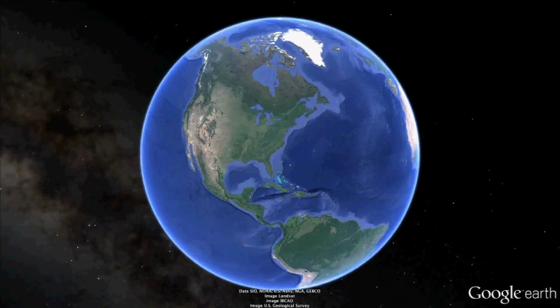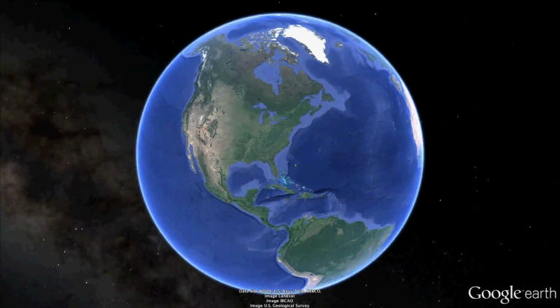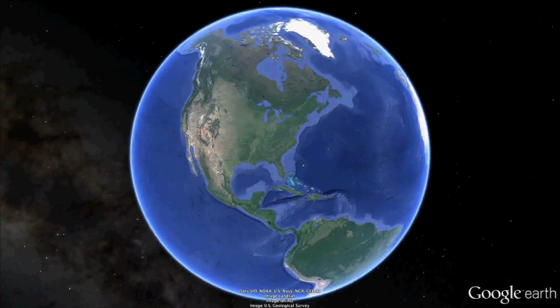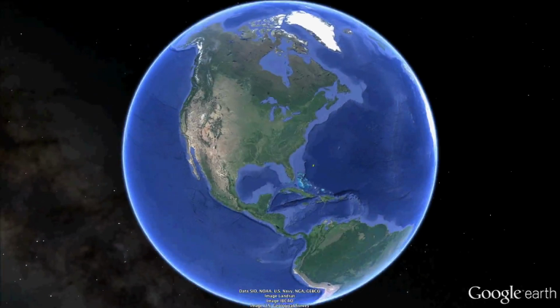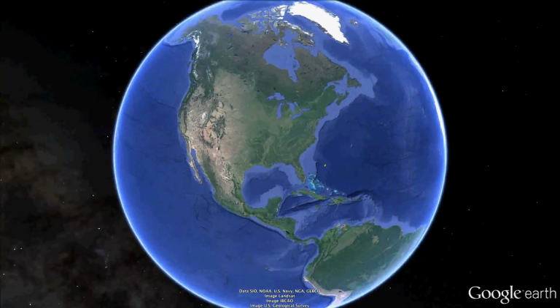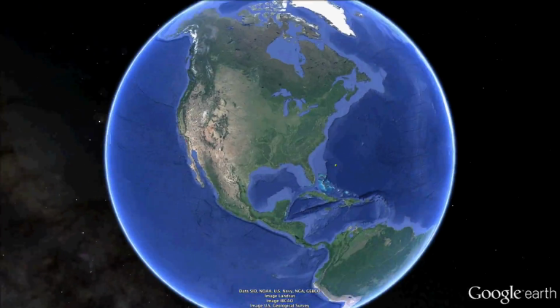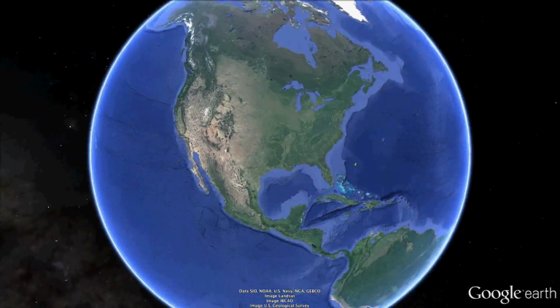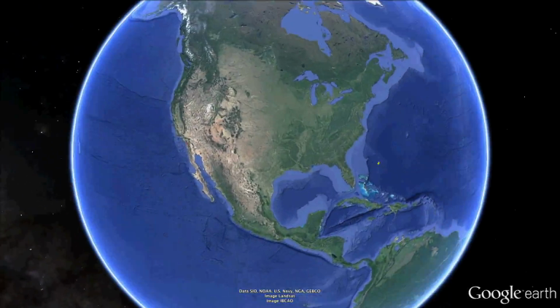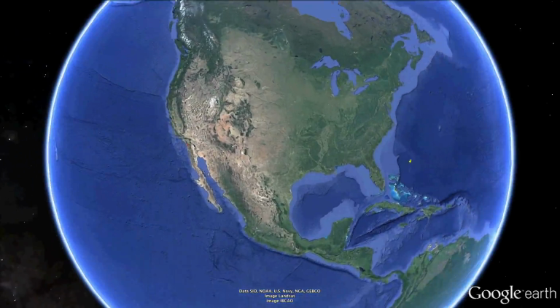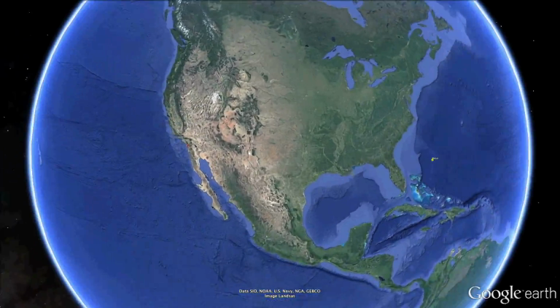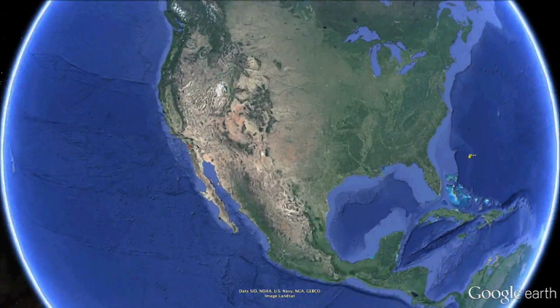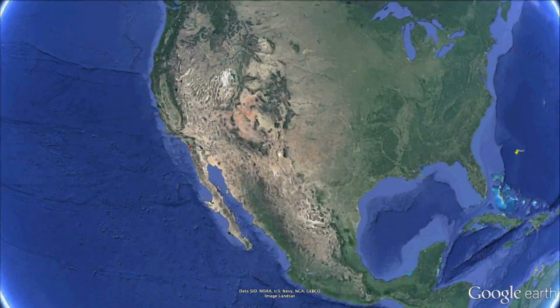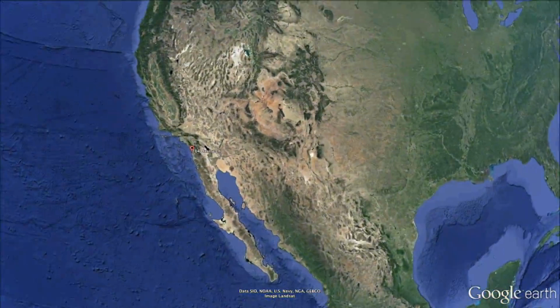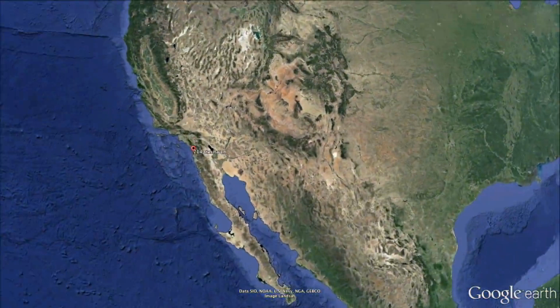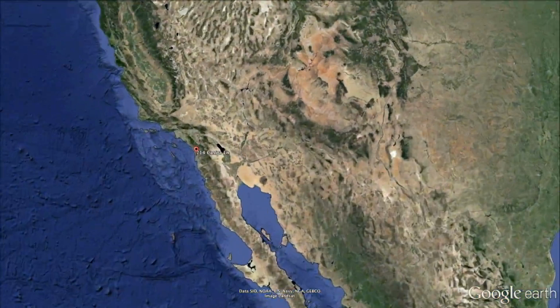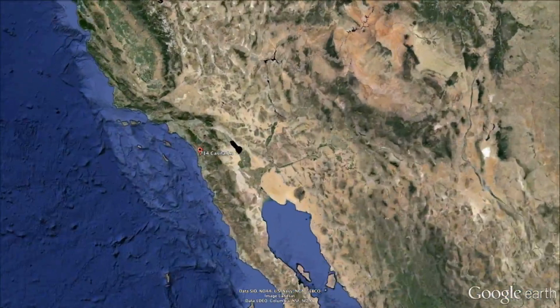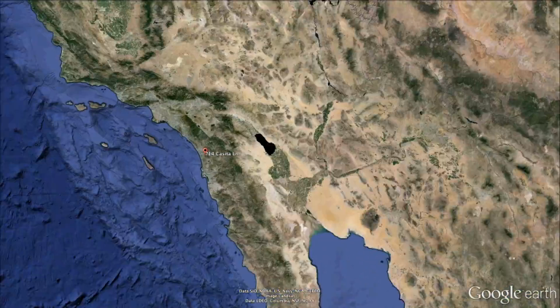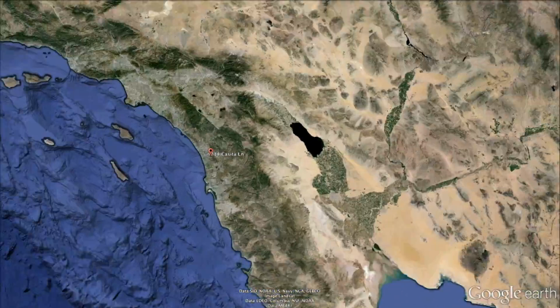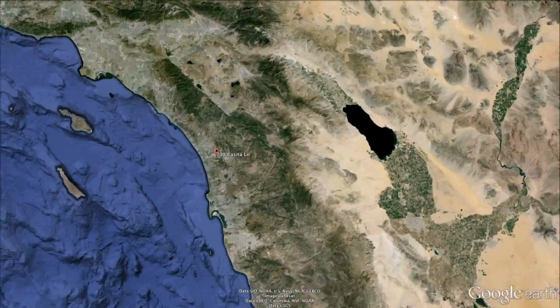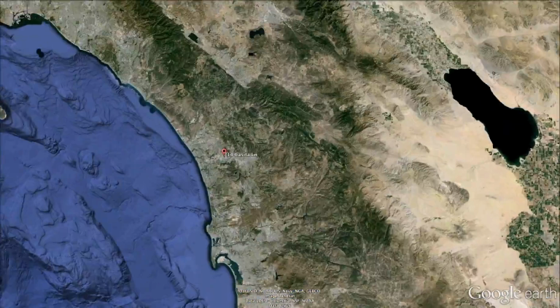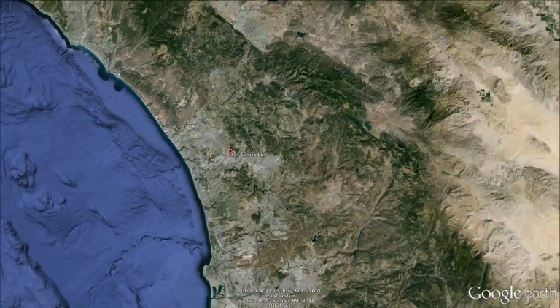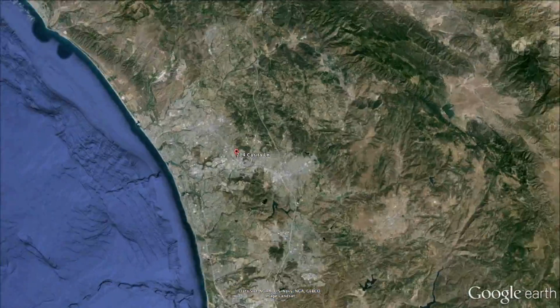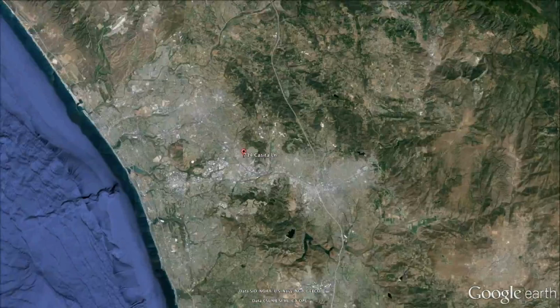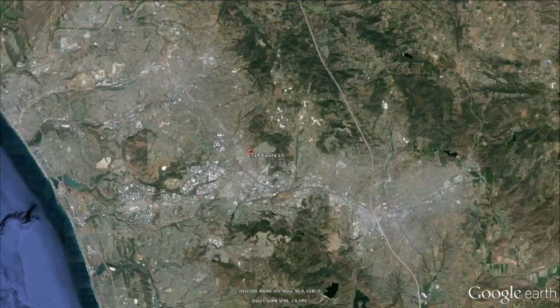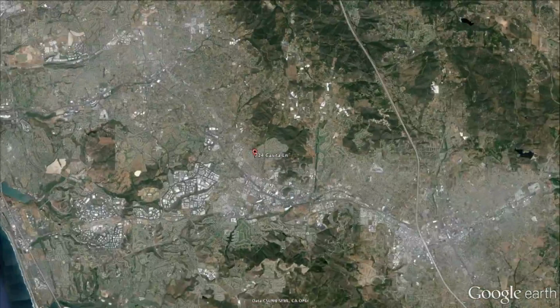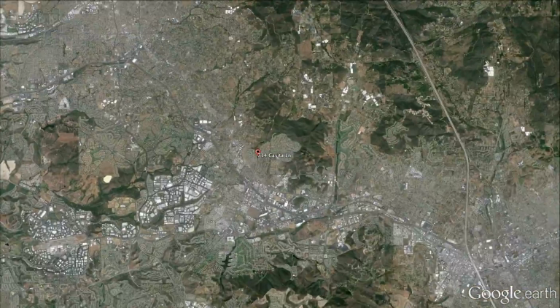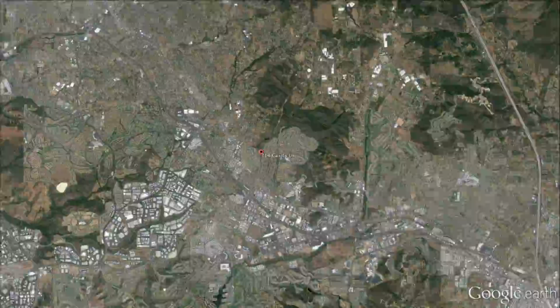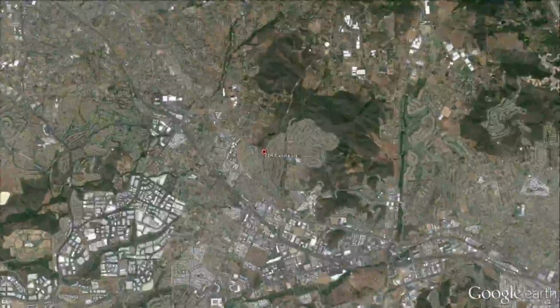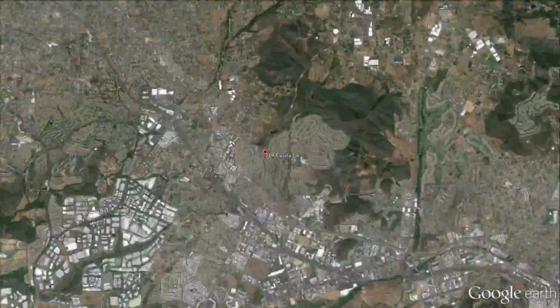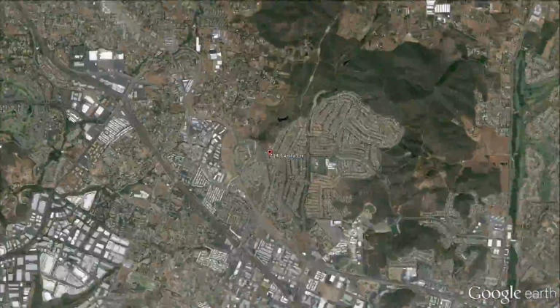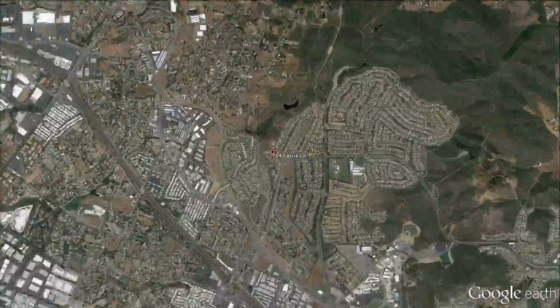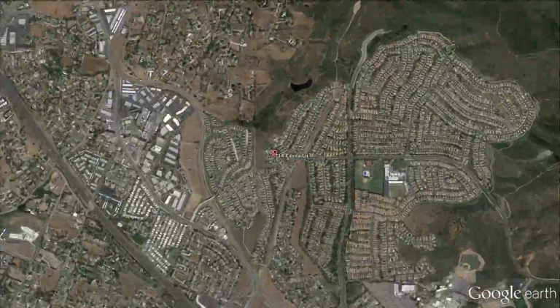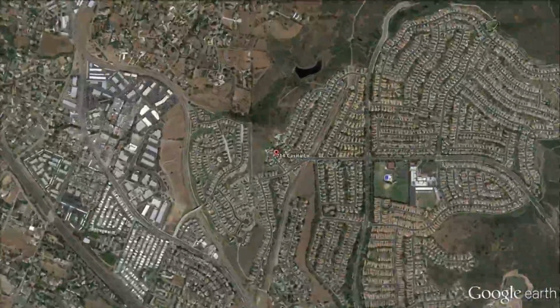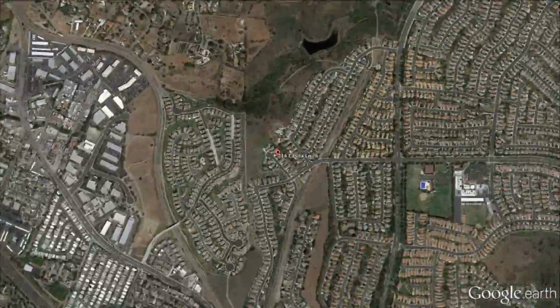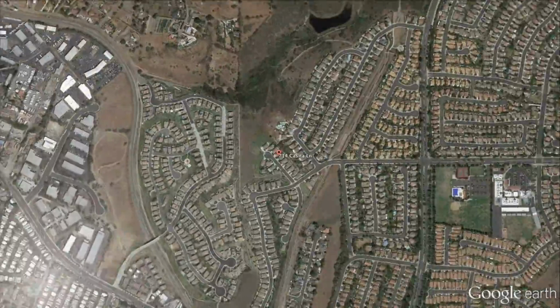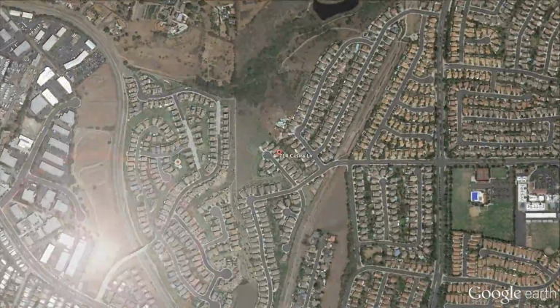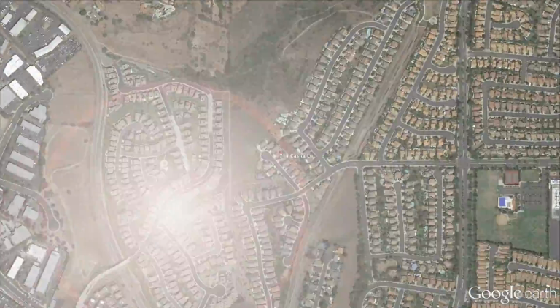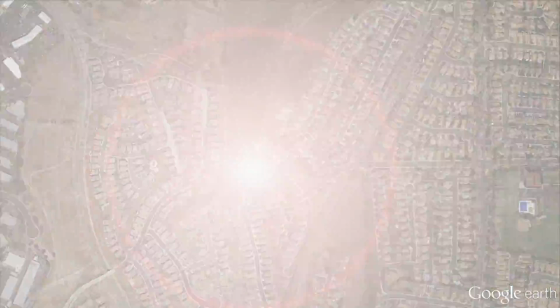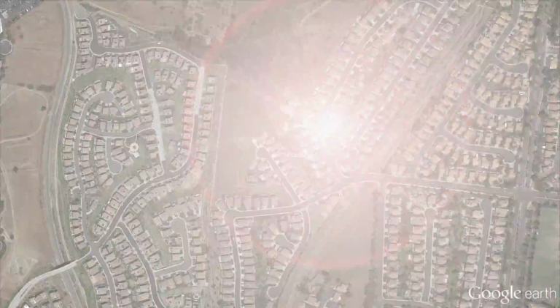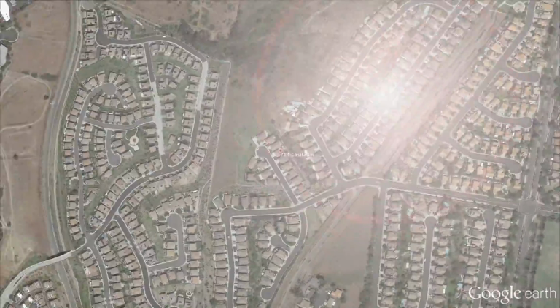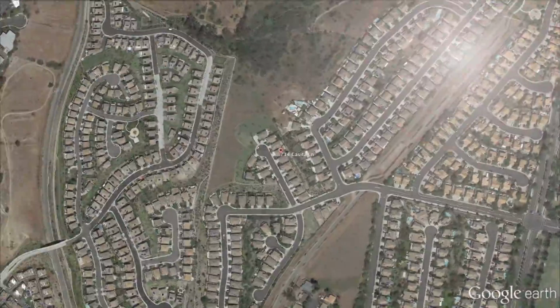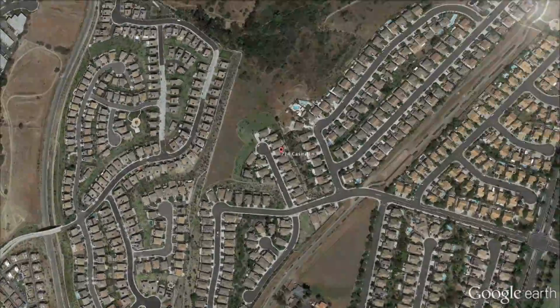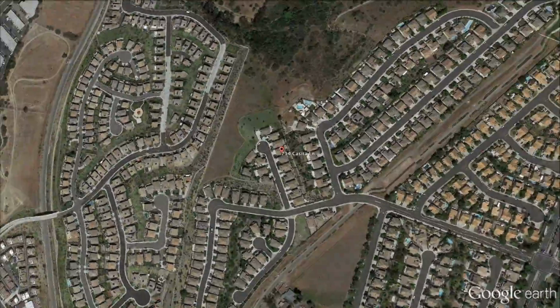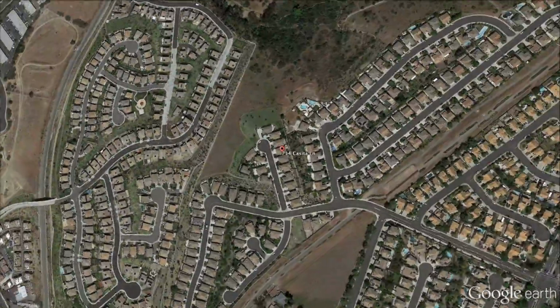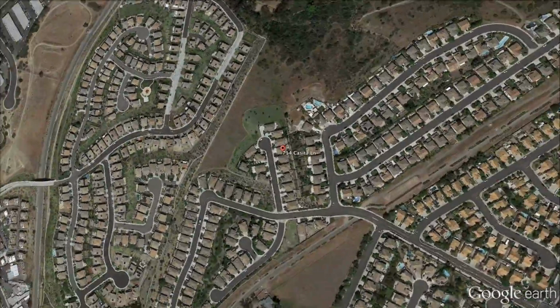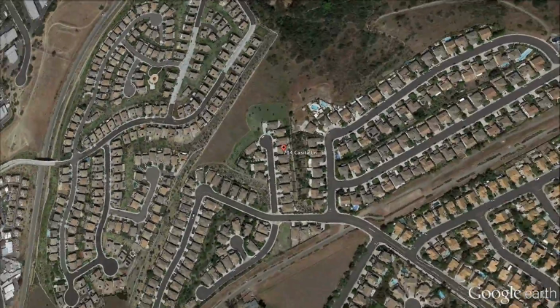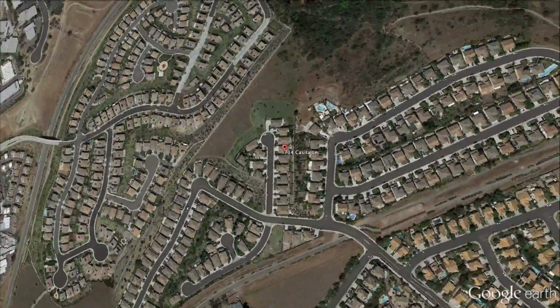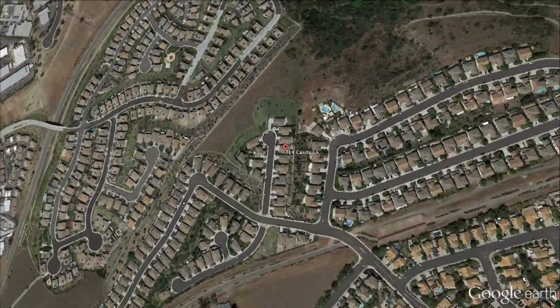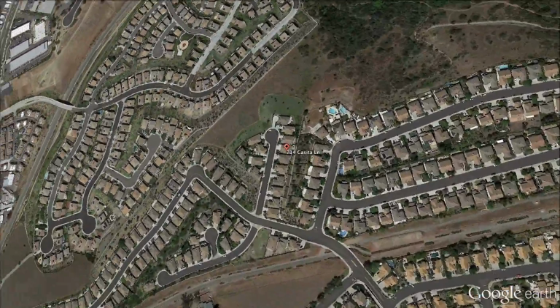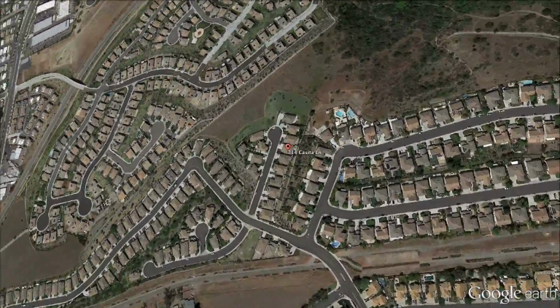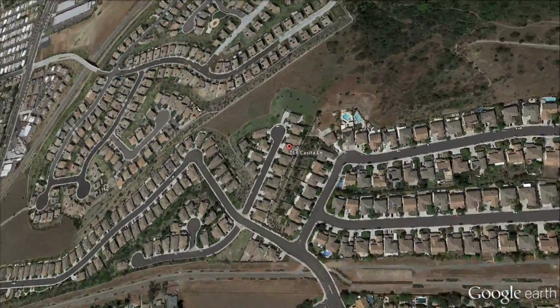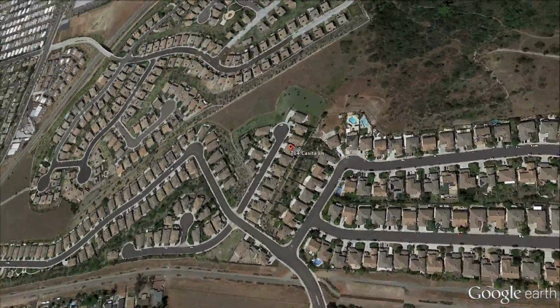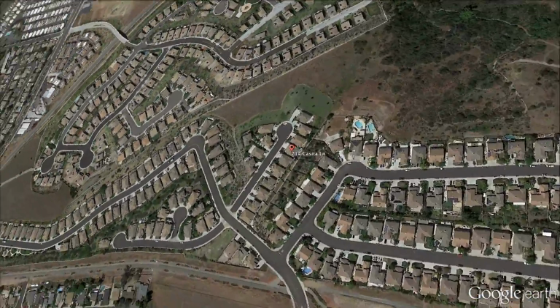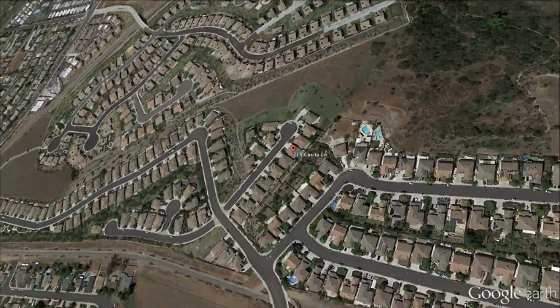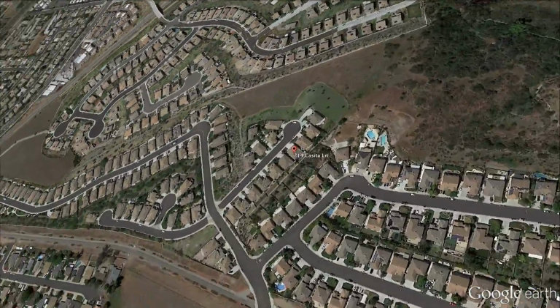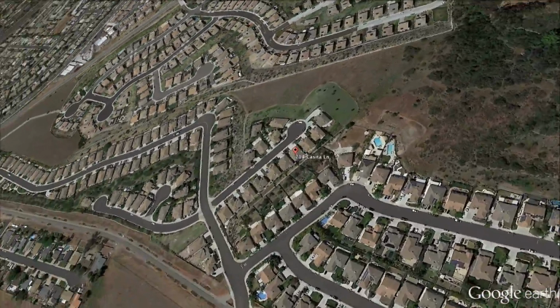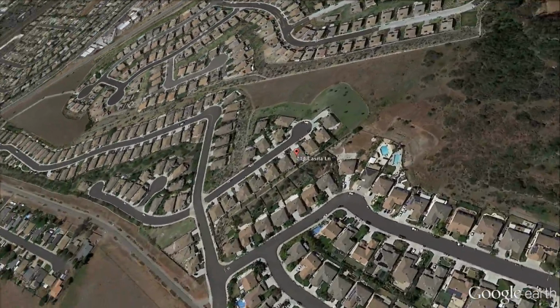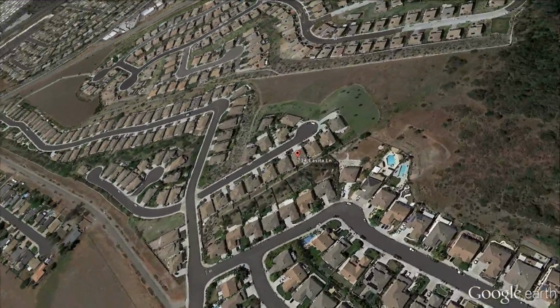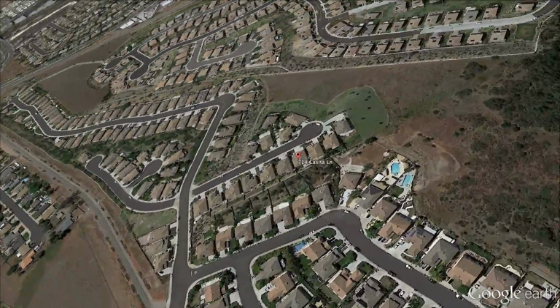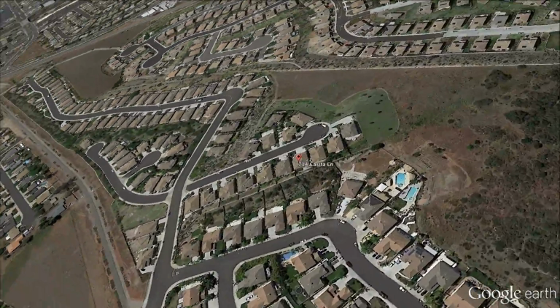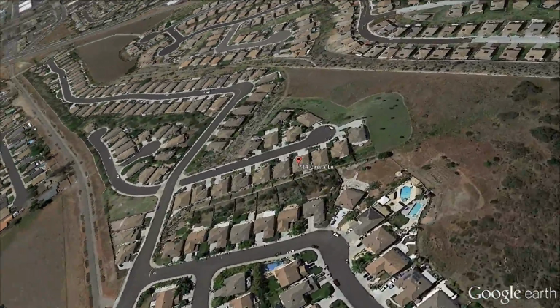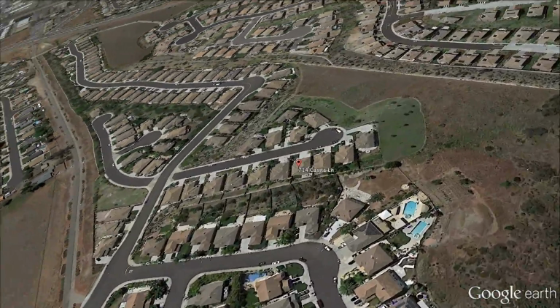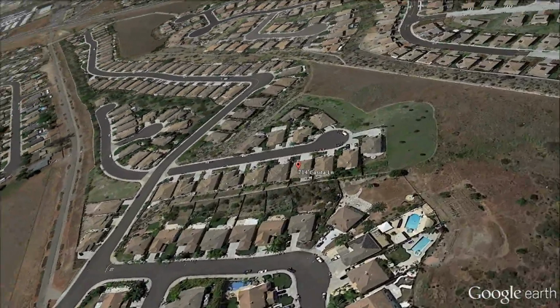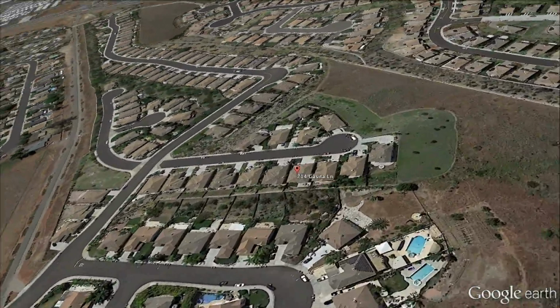Located on a cul-de-sac of only 15 homes in a quiet, low traffic section of Santa Fe Hills is 714 Casita Lane.